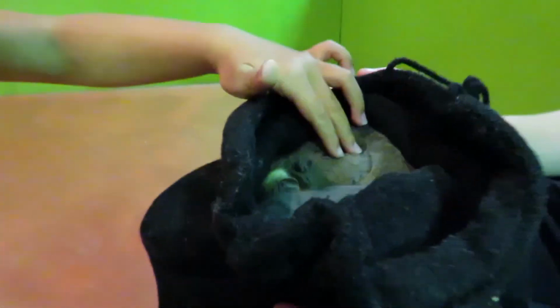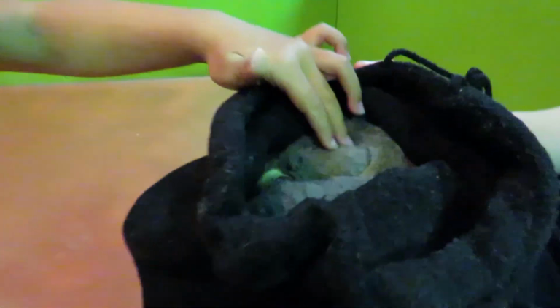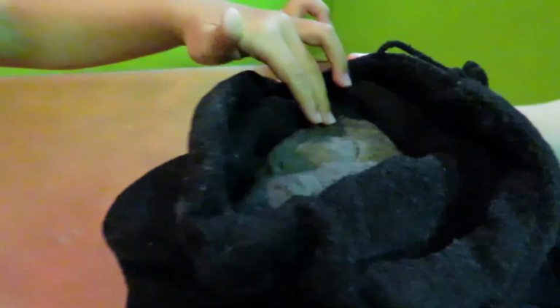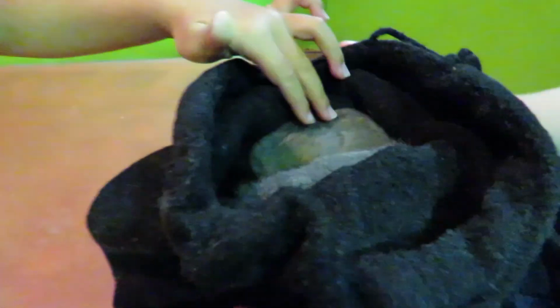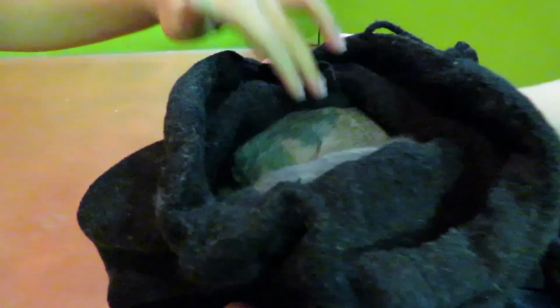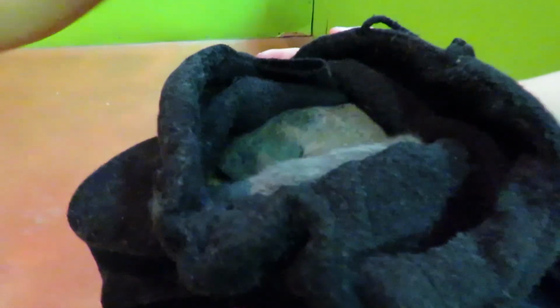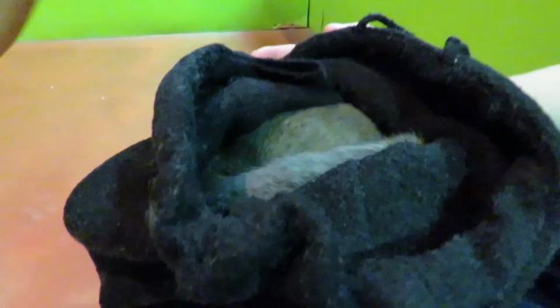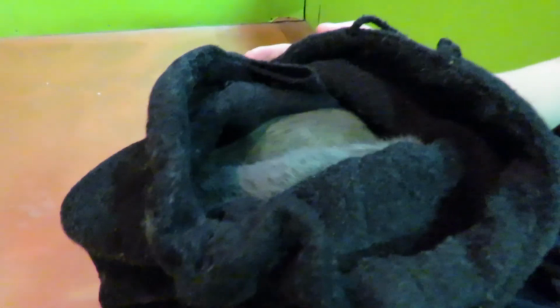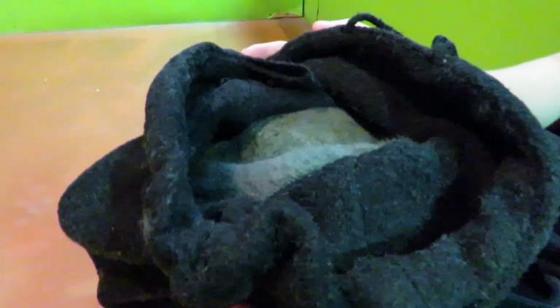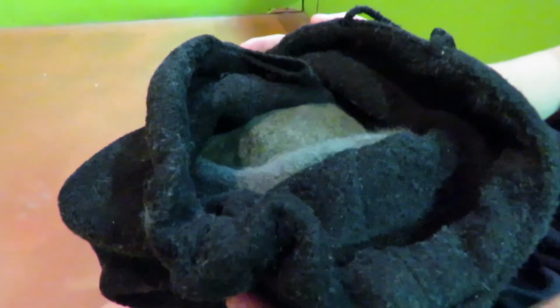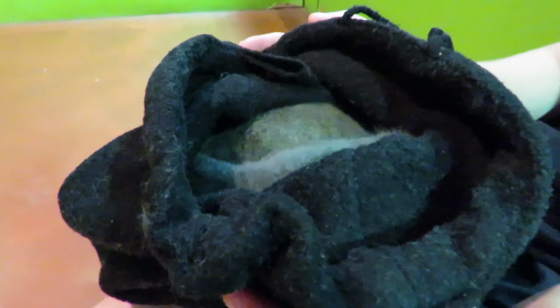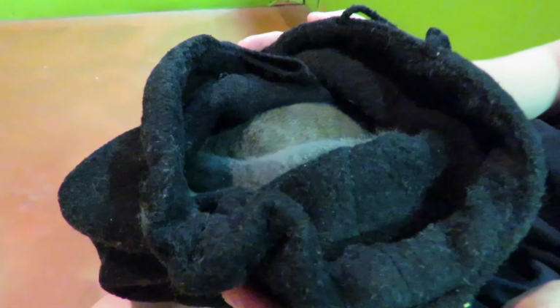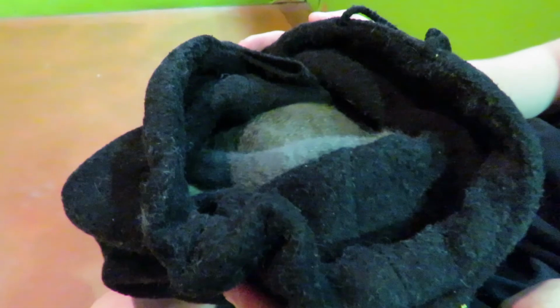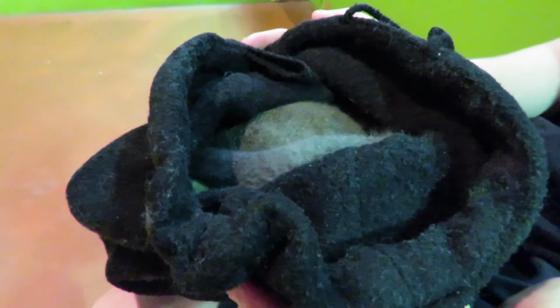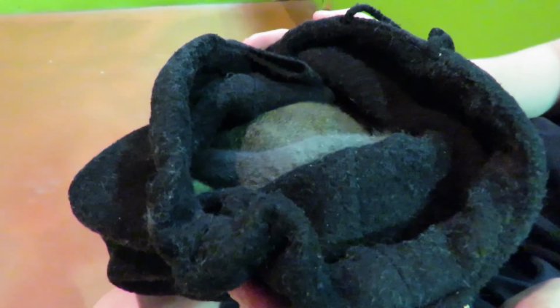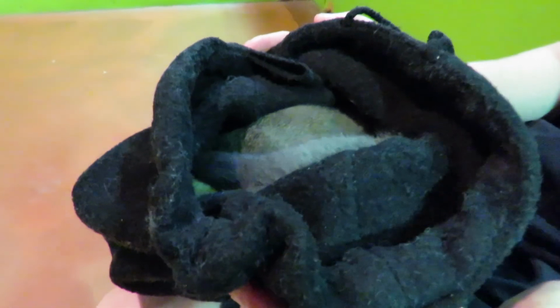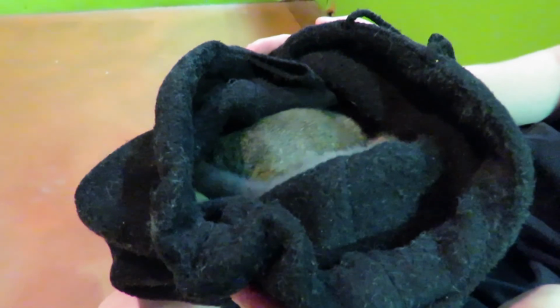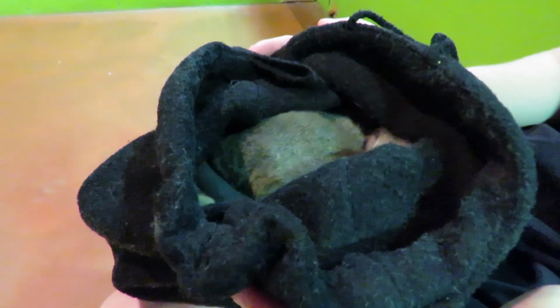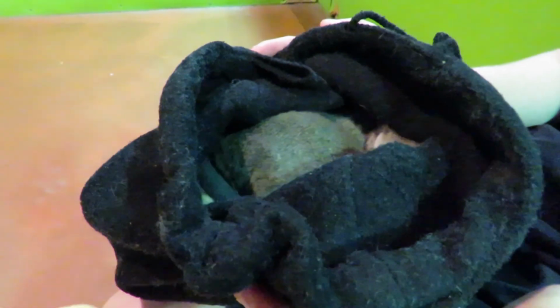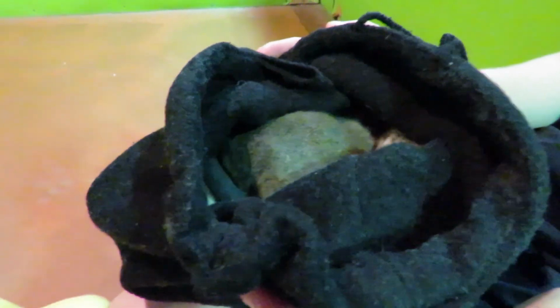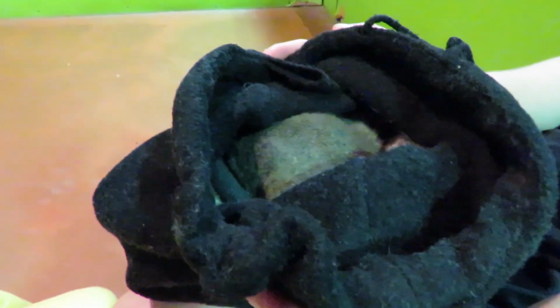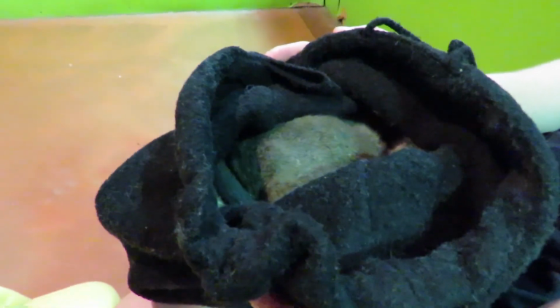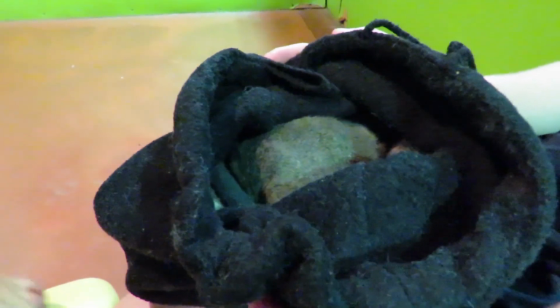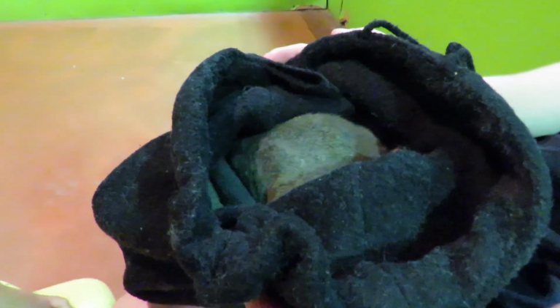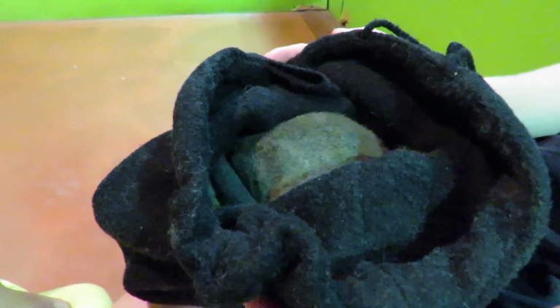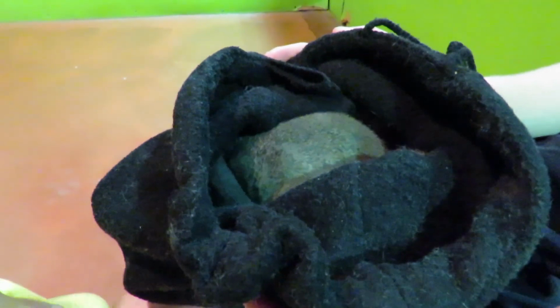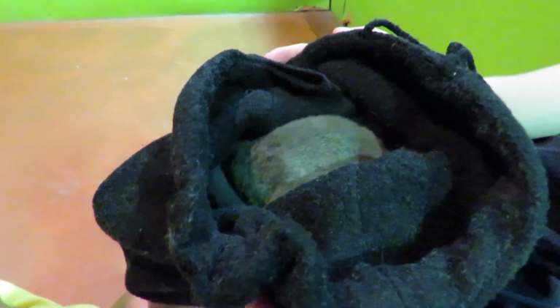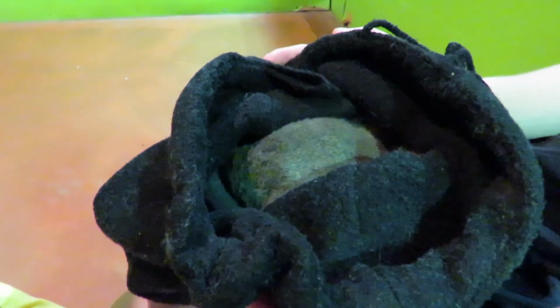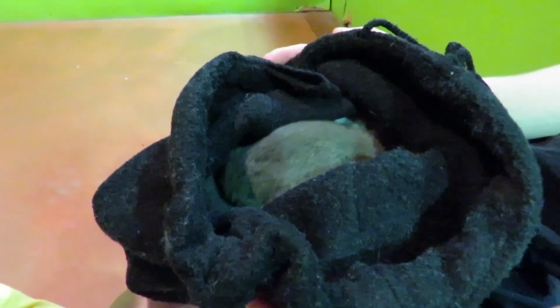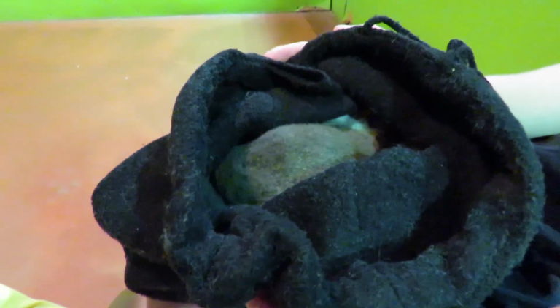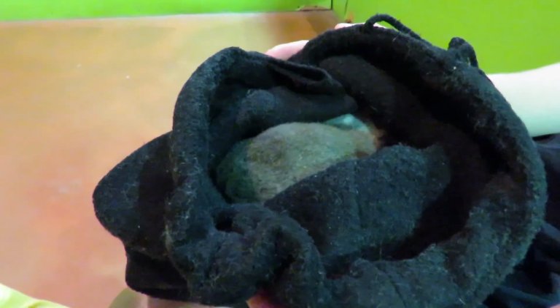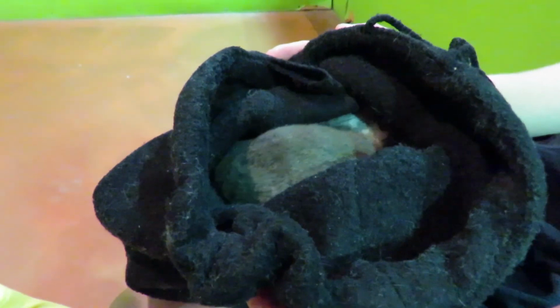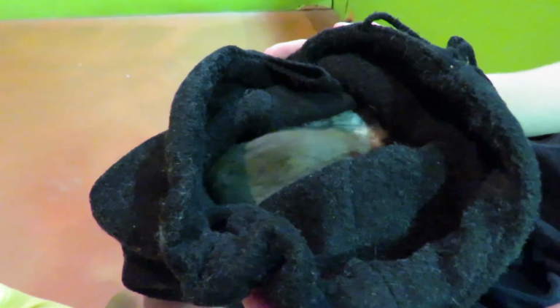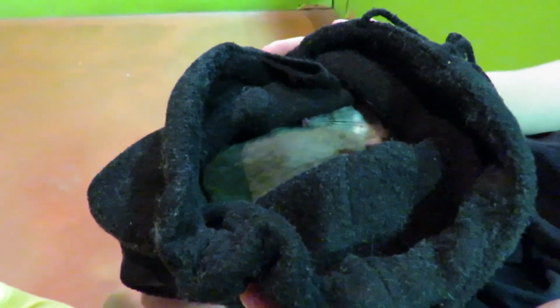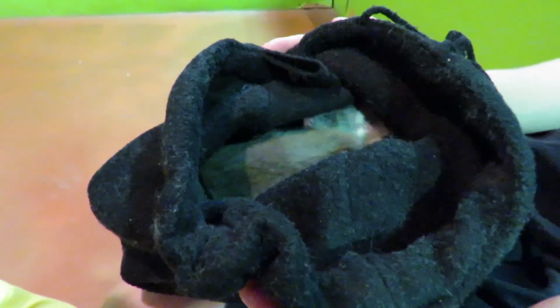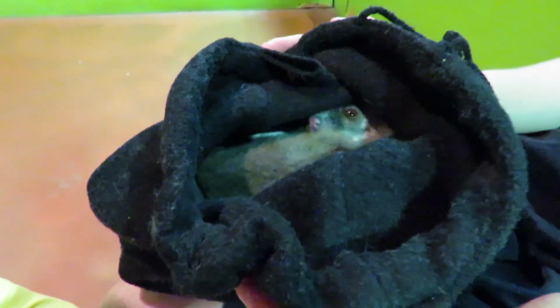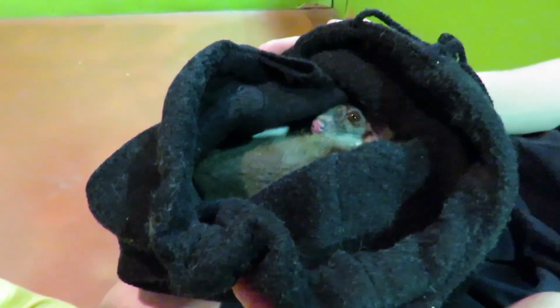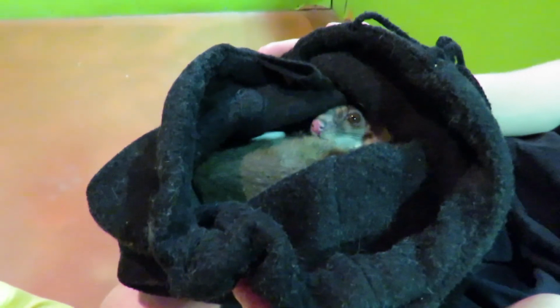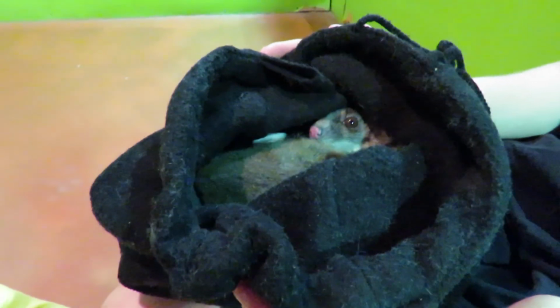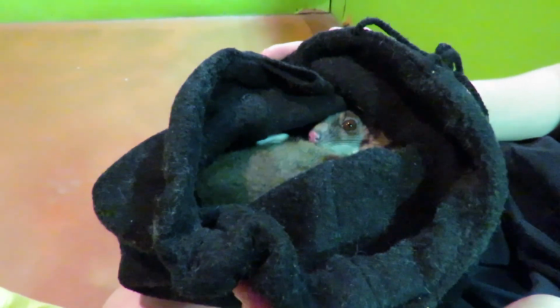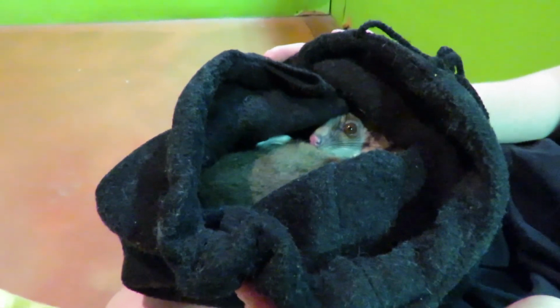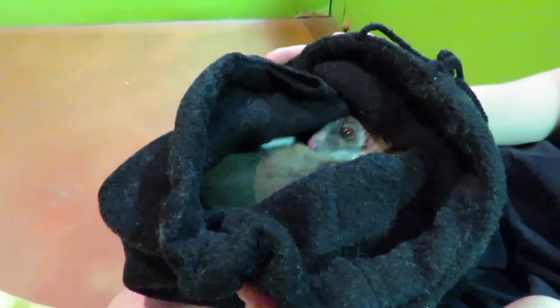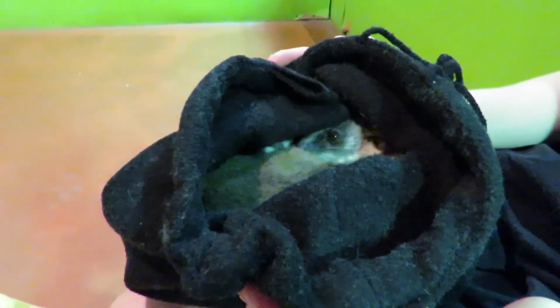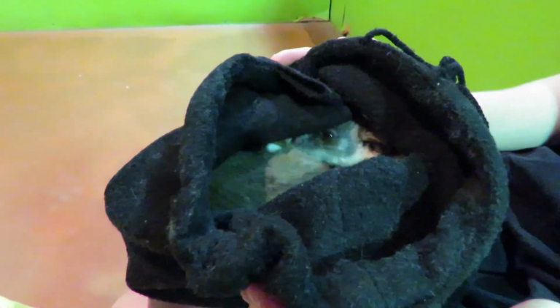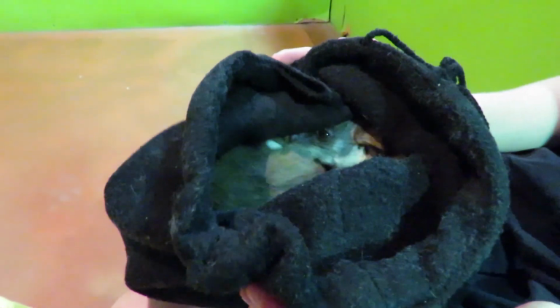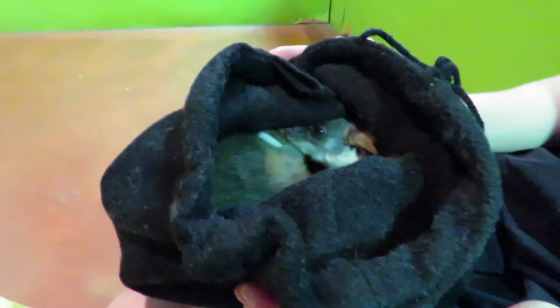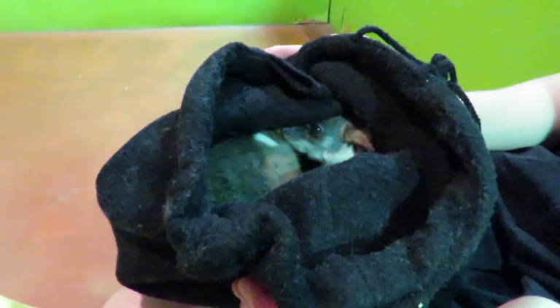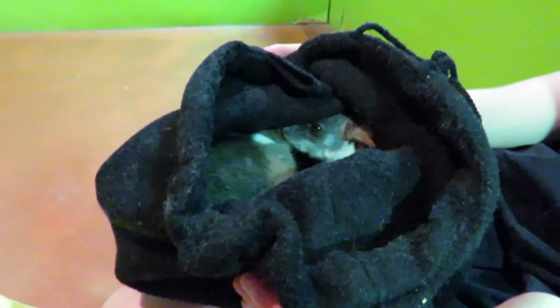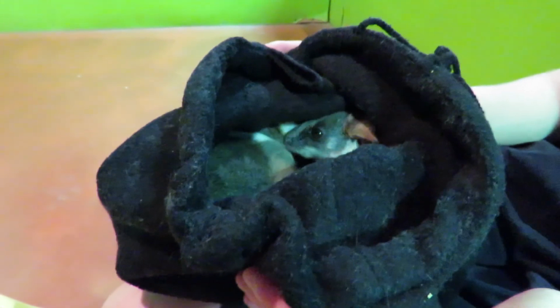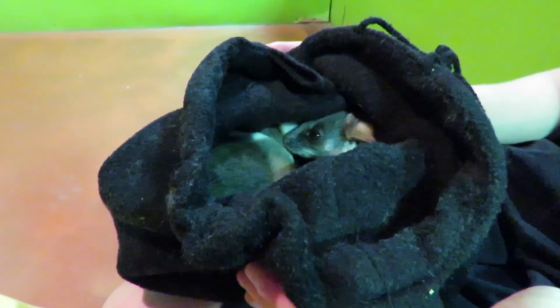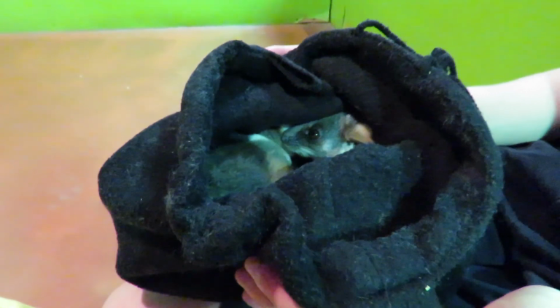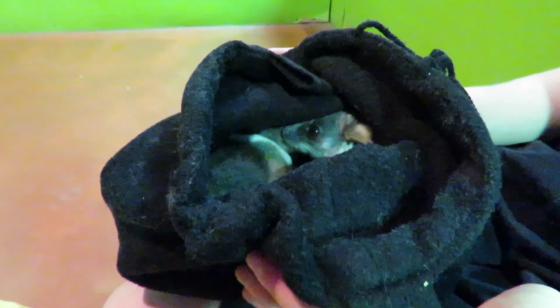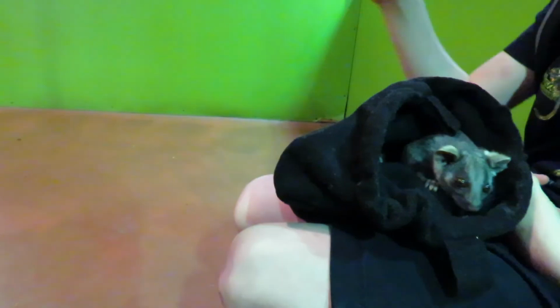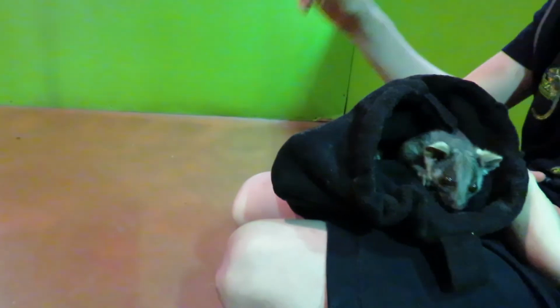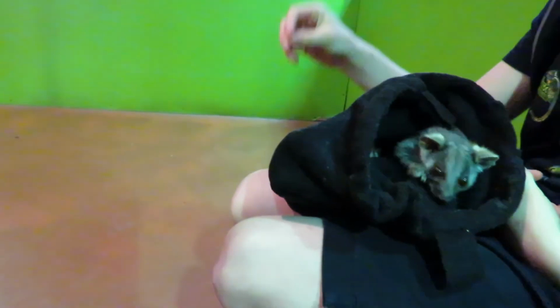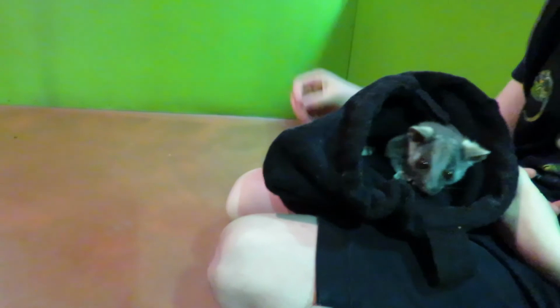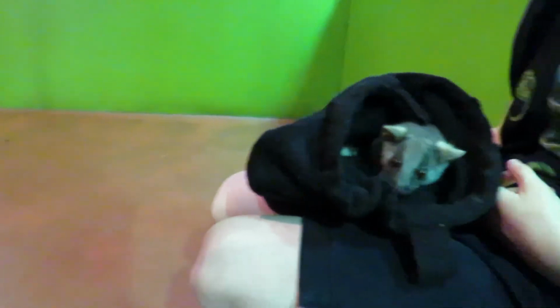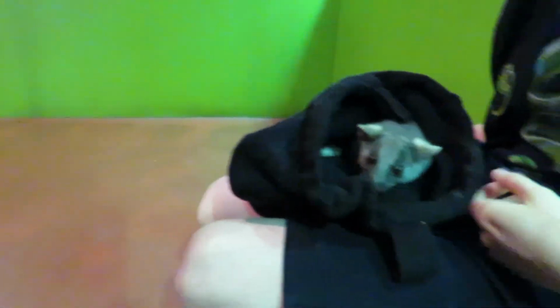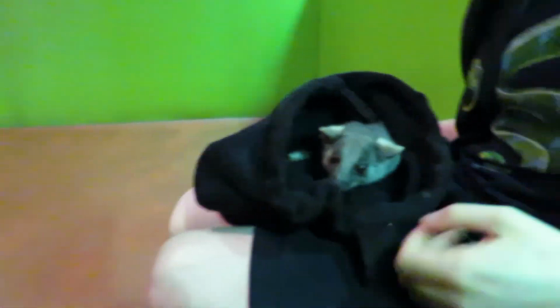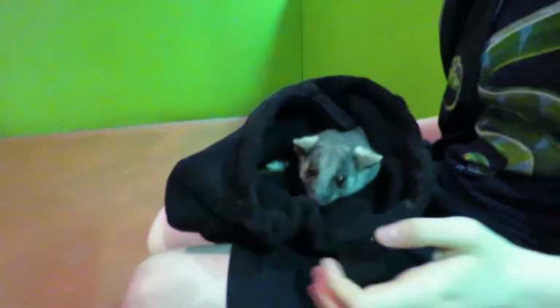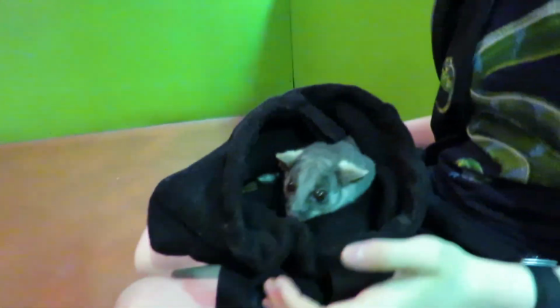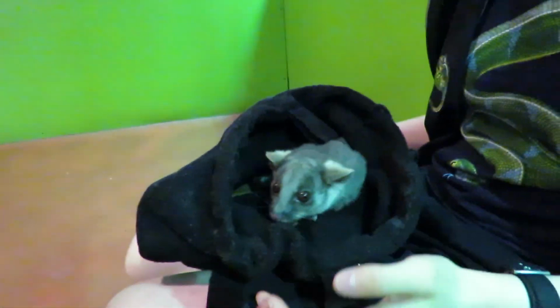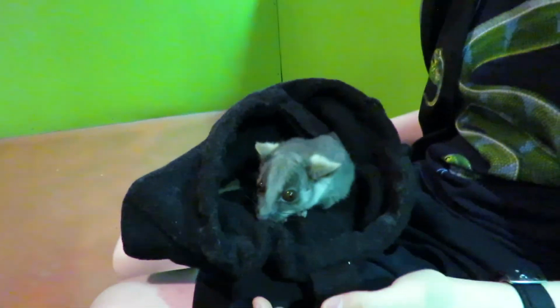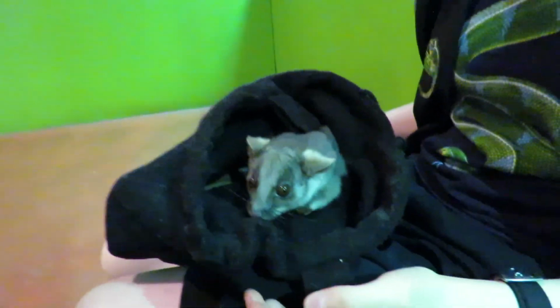It's so cute isn't it? They're hiding. They're trying to get warm. He's coming out.